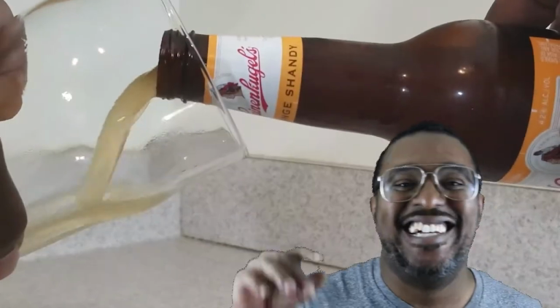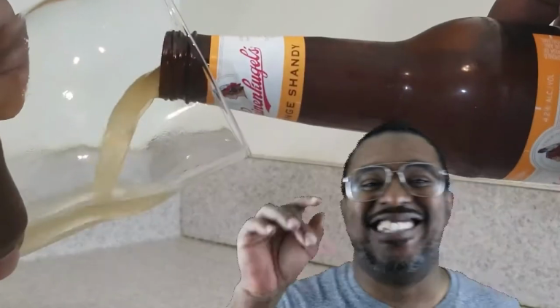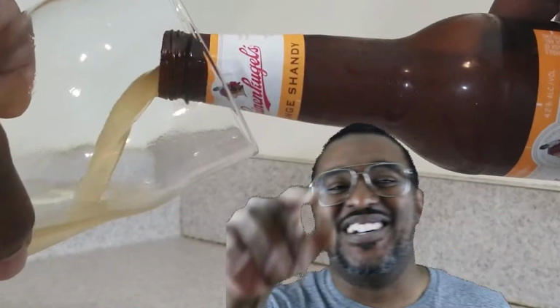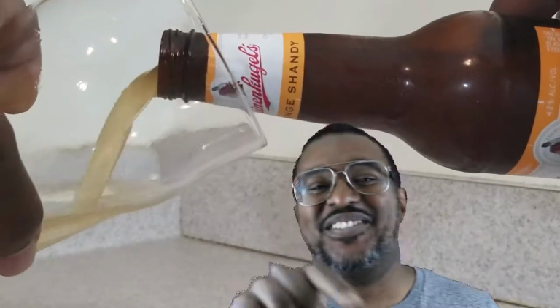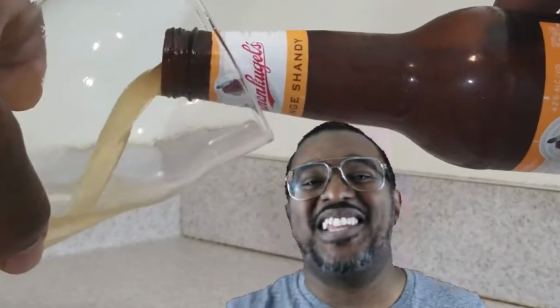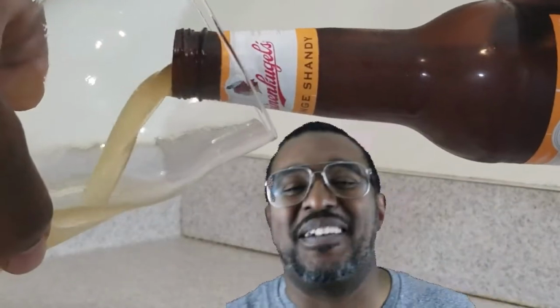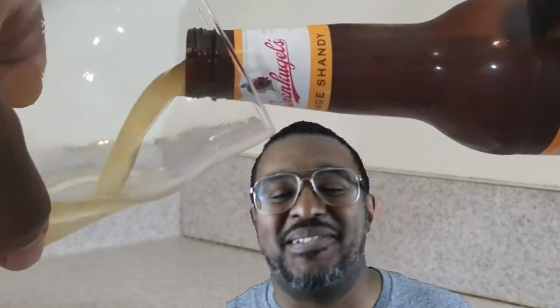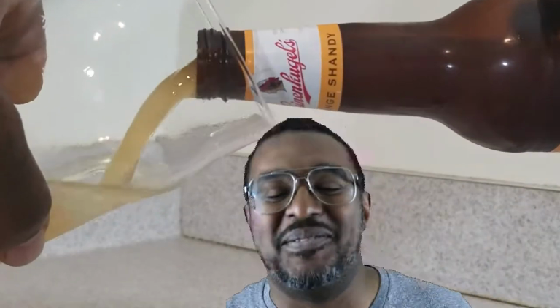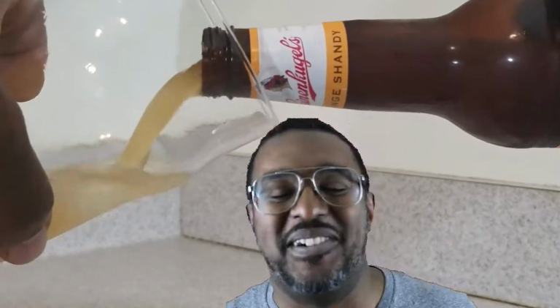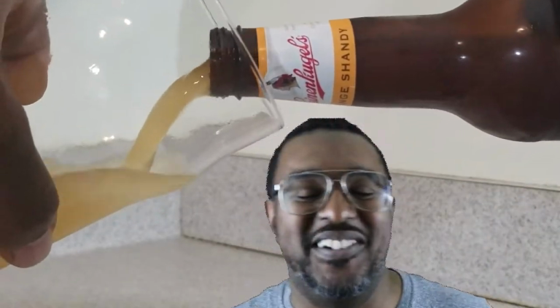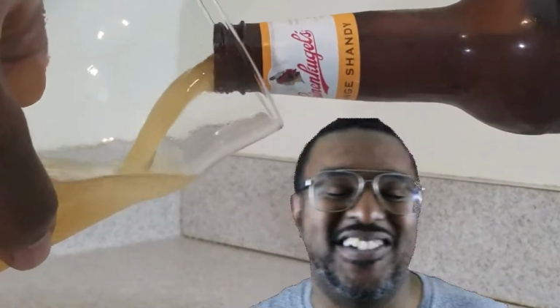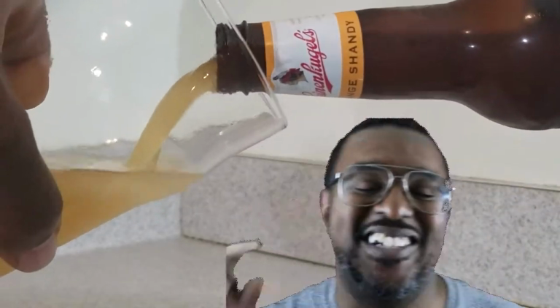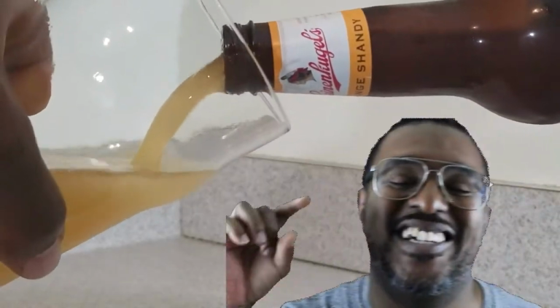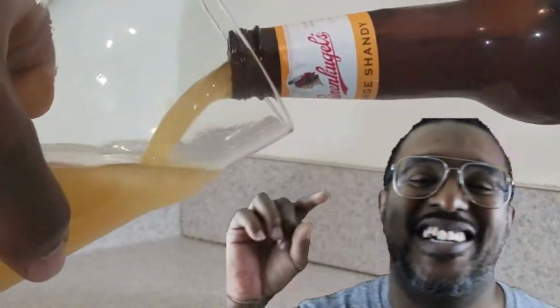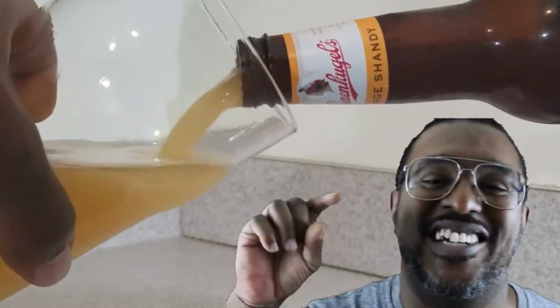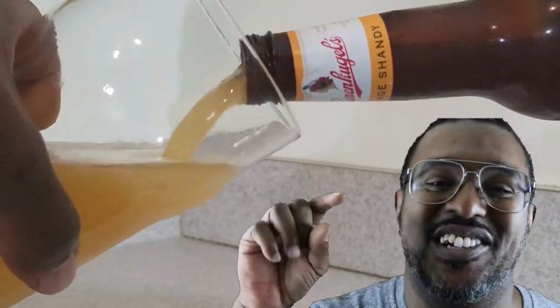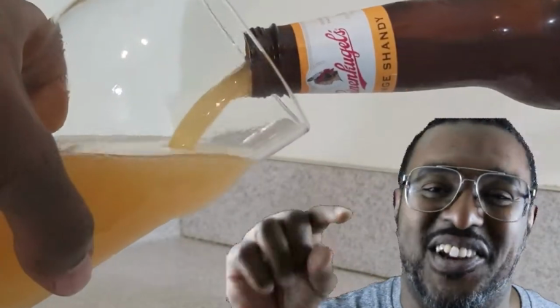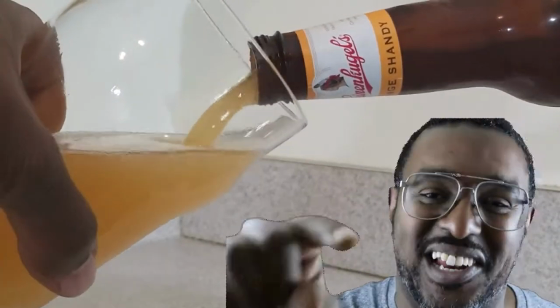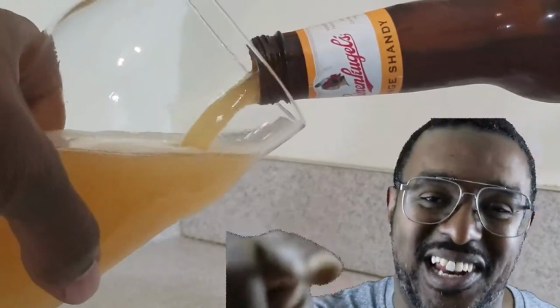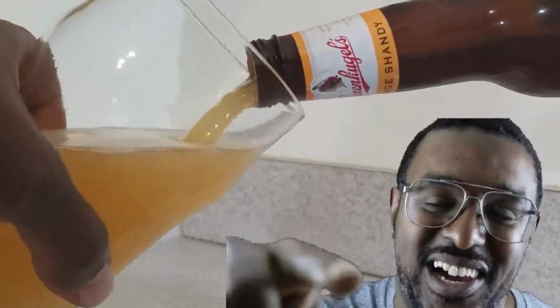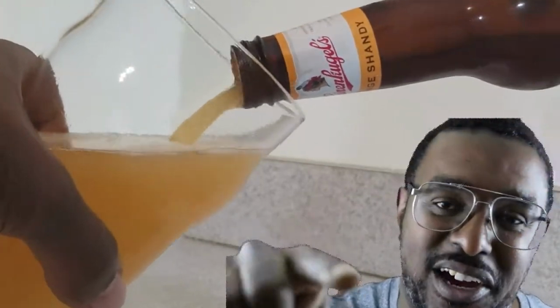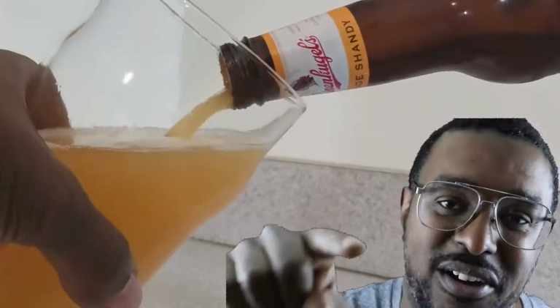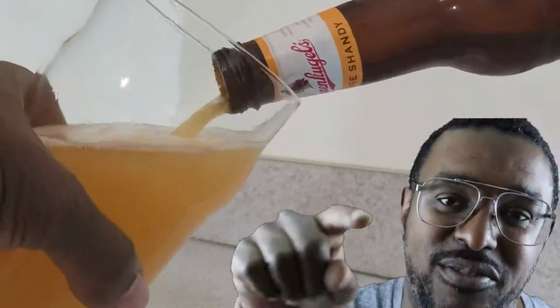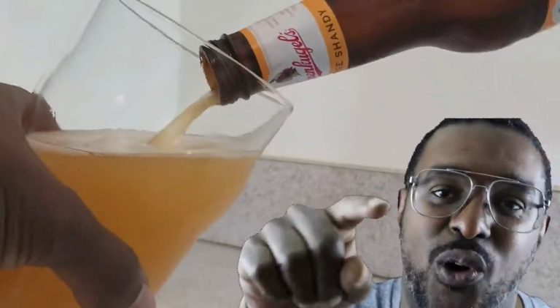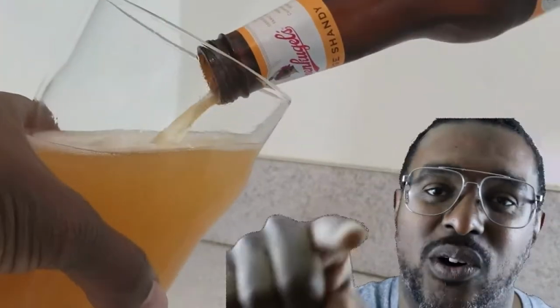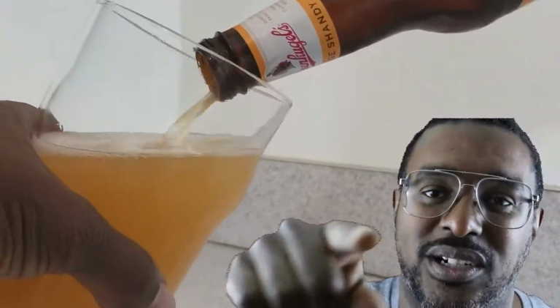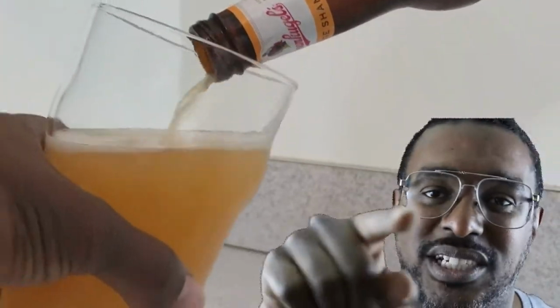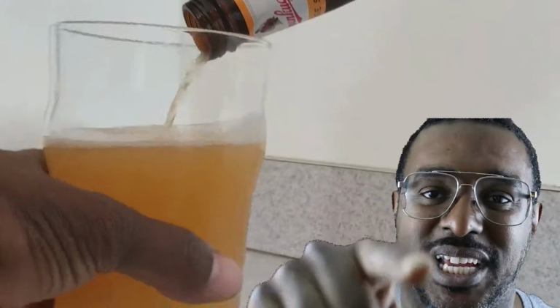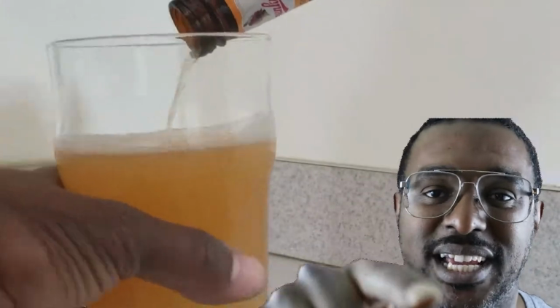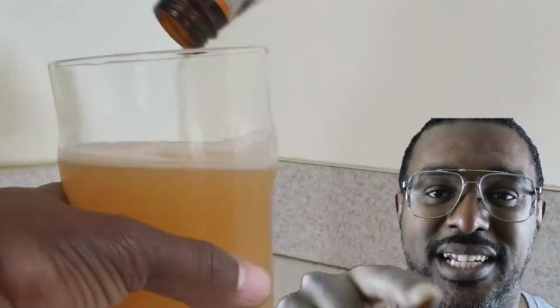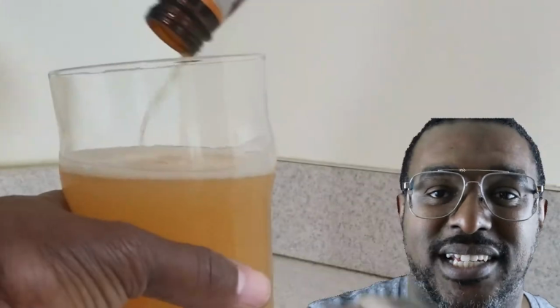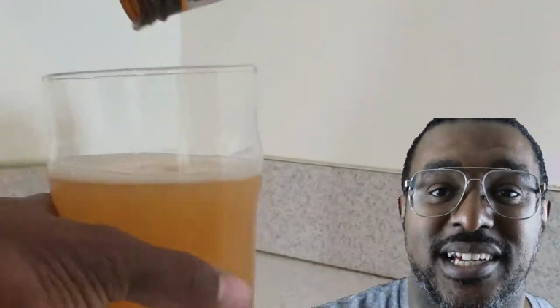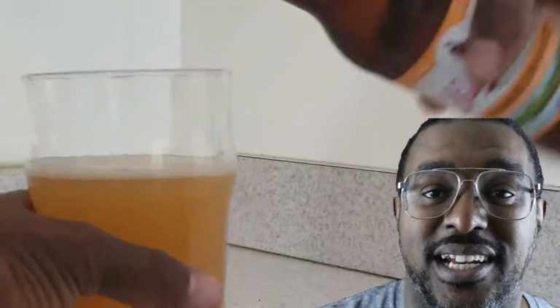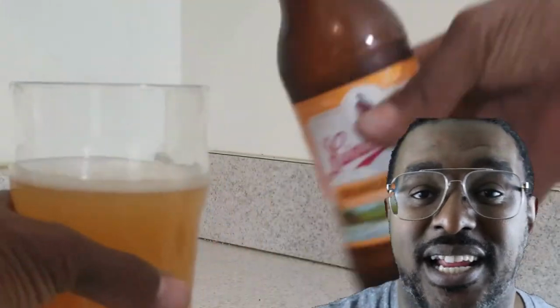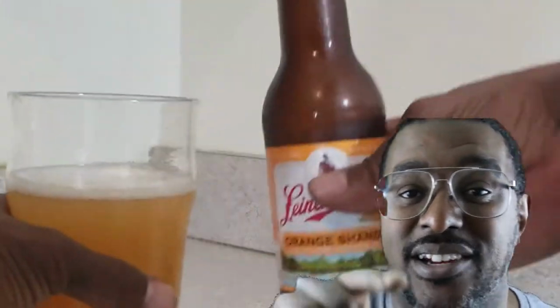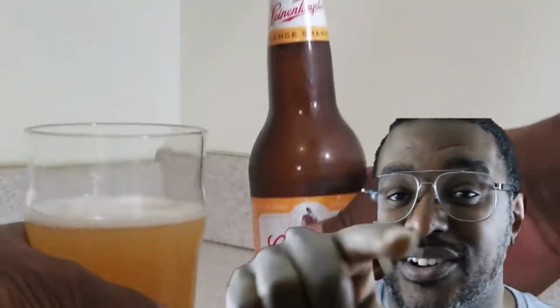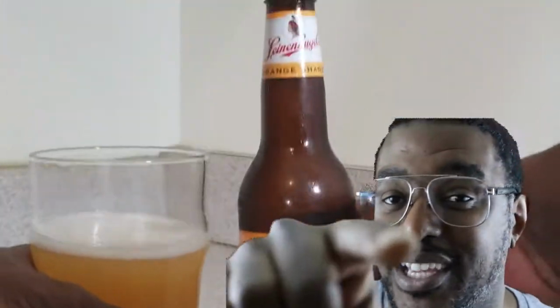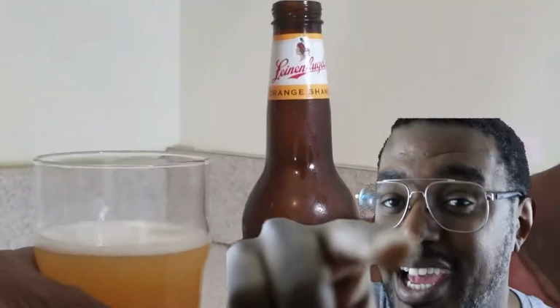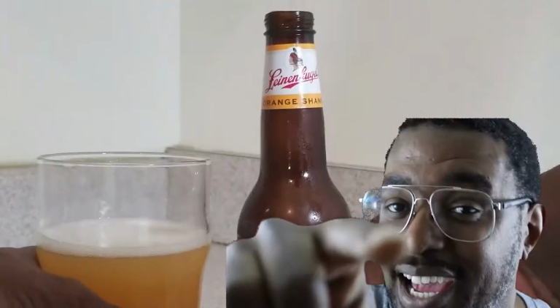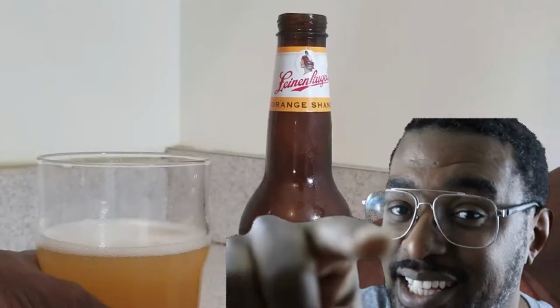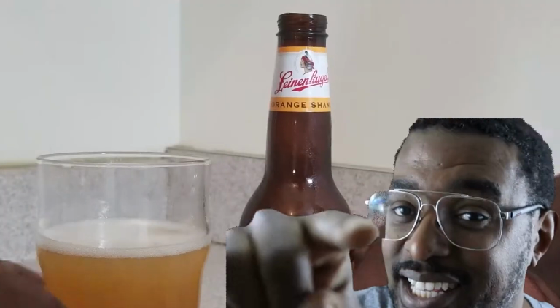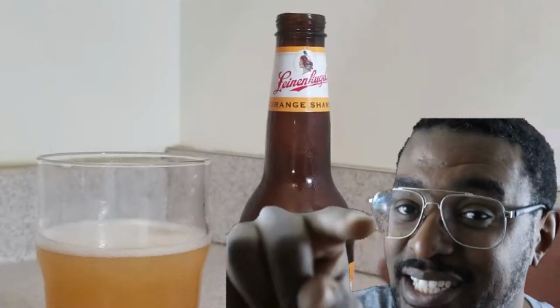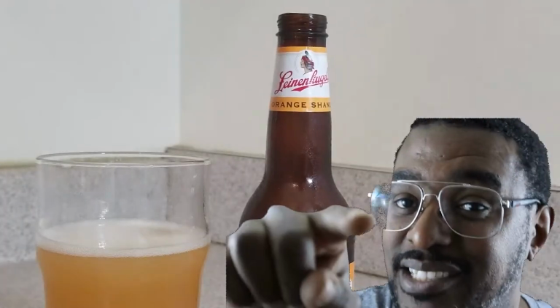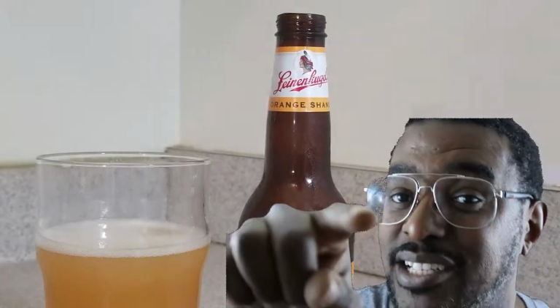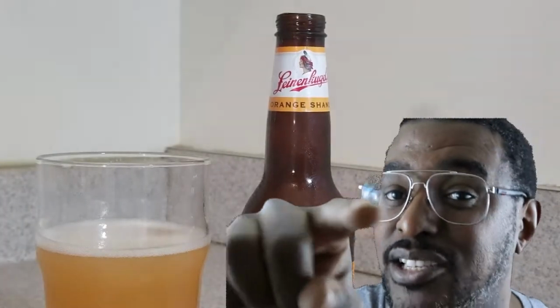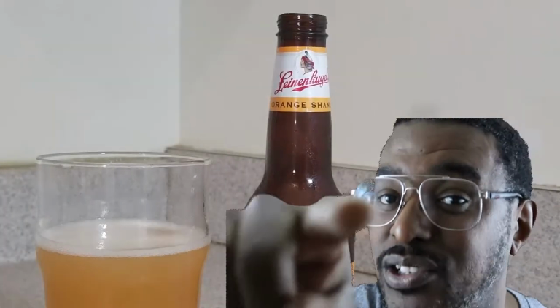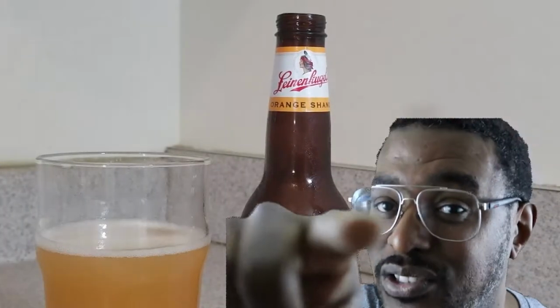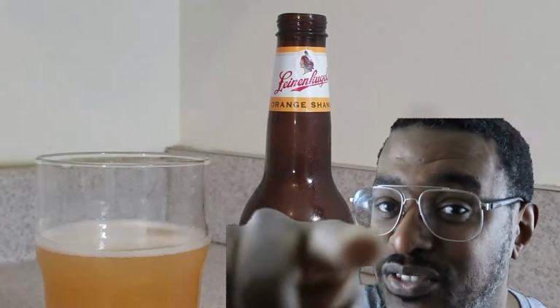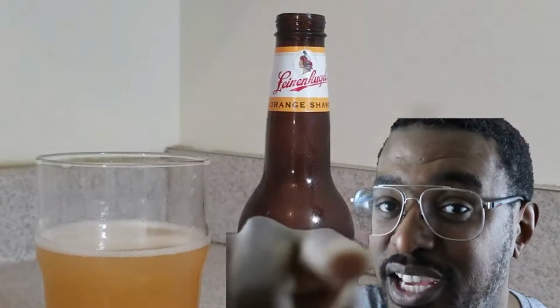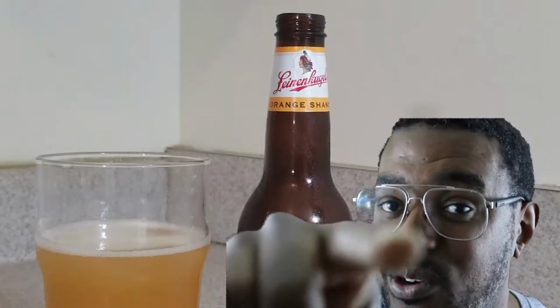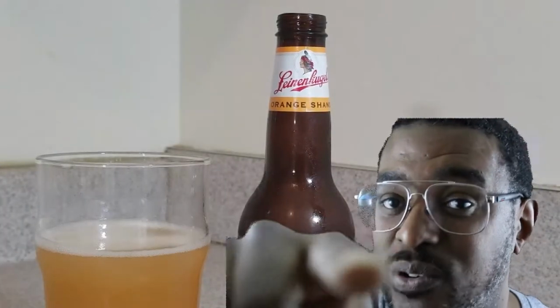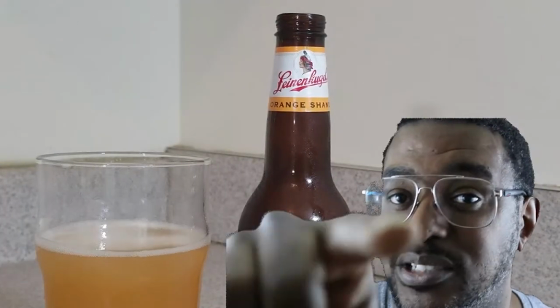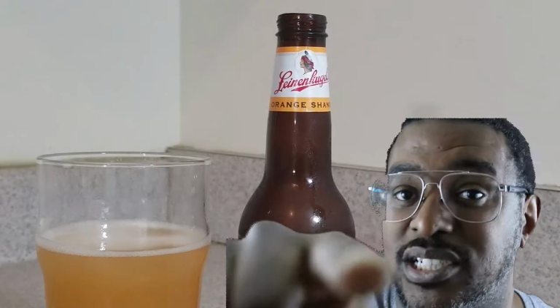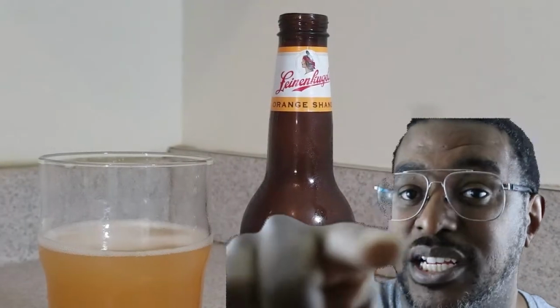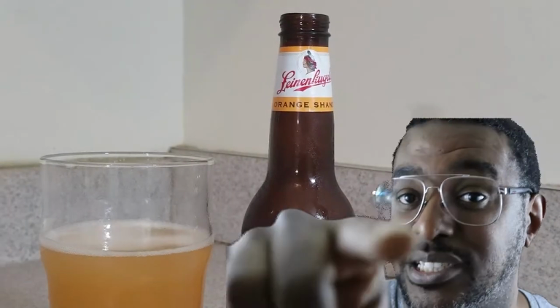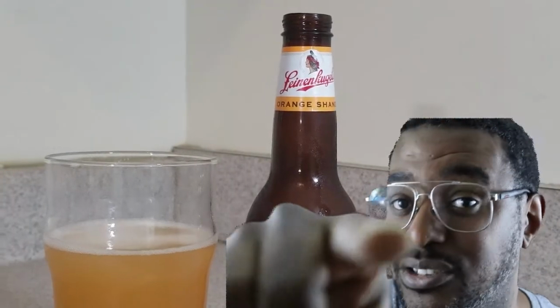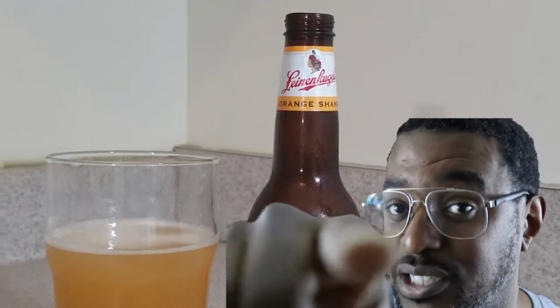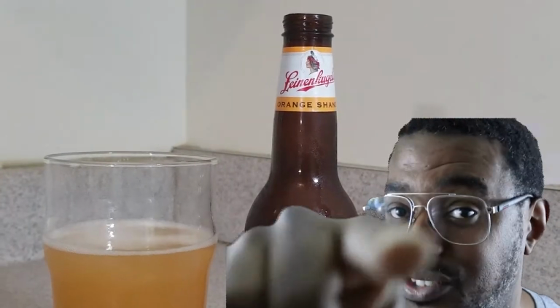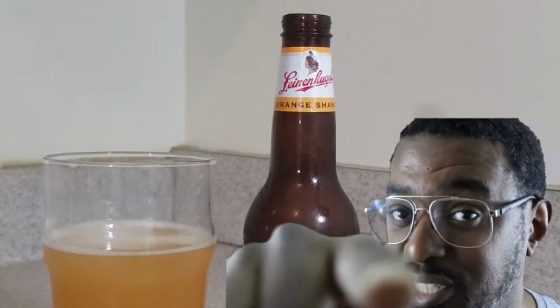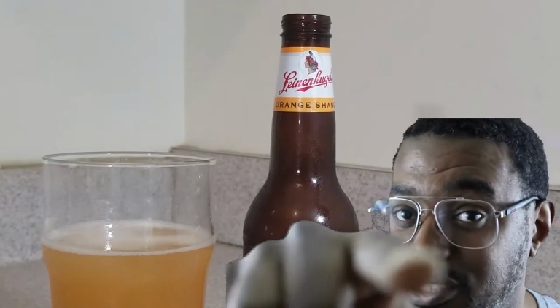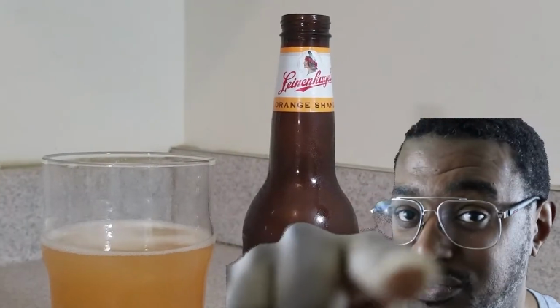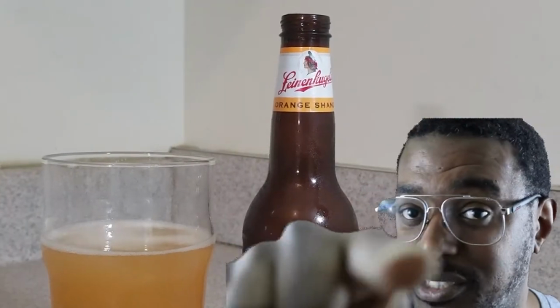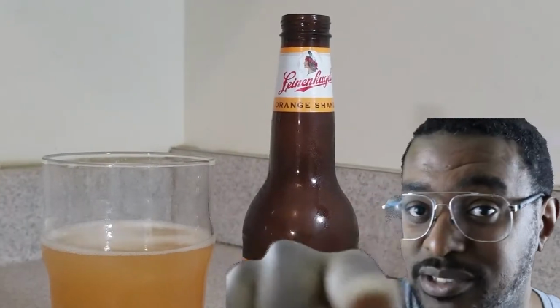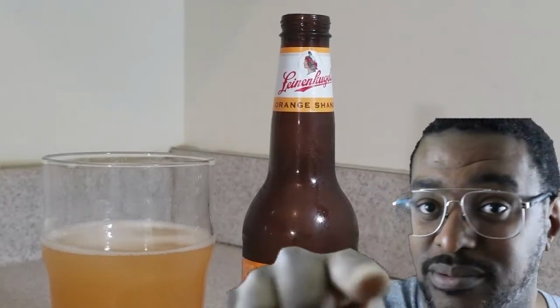So if you like Blue Moon, you're going to love Orange Shandy. And I know a guy that is a huge fan of Orange Shandy, so this video is for you.